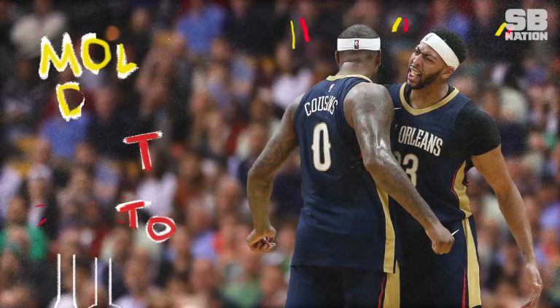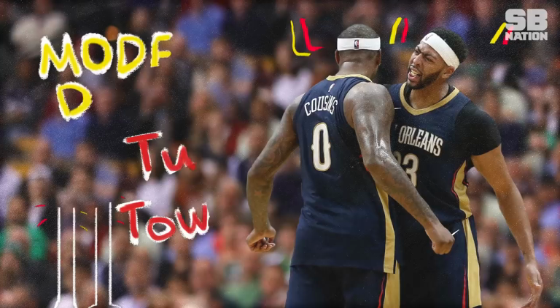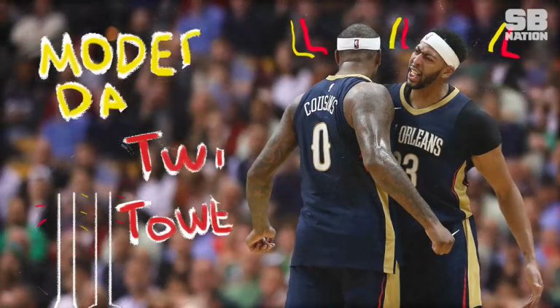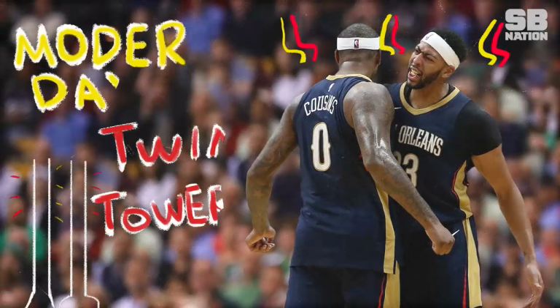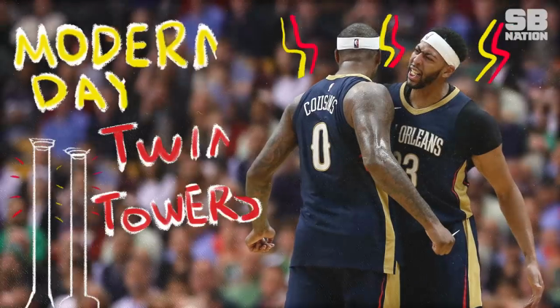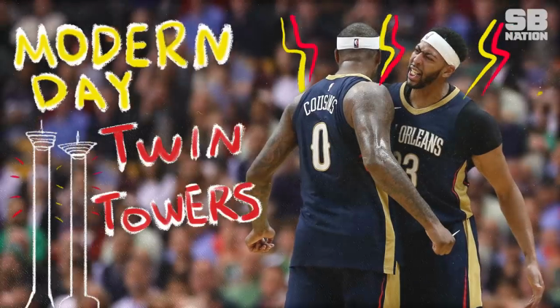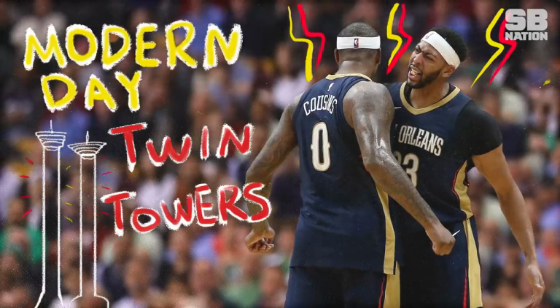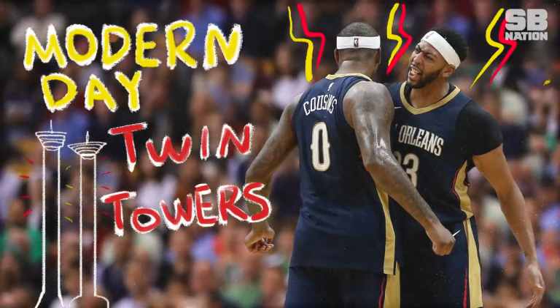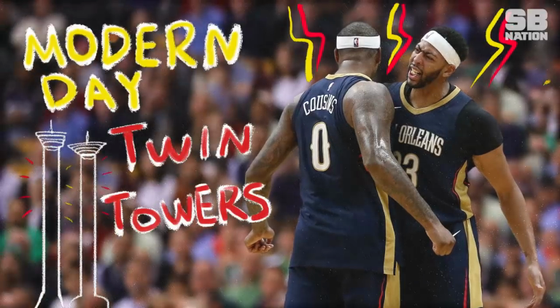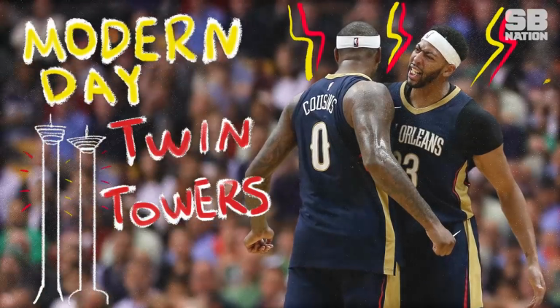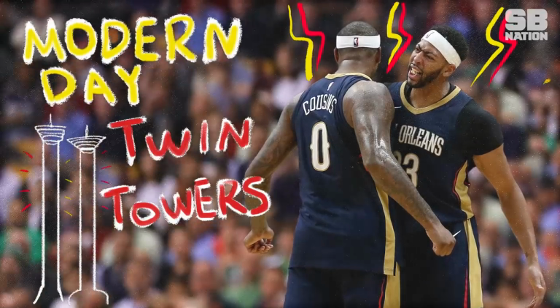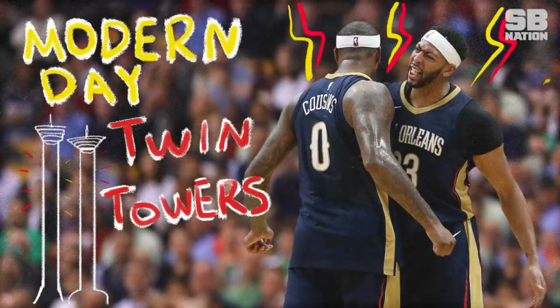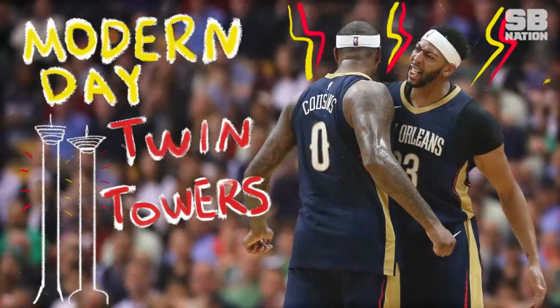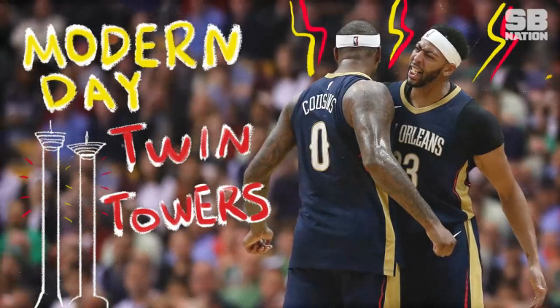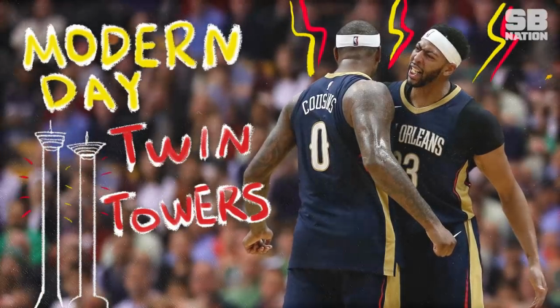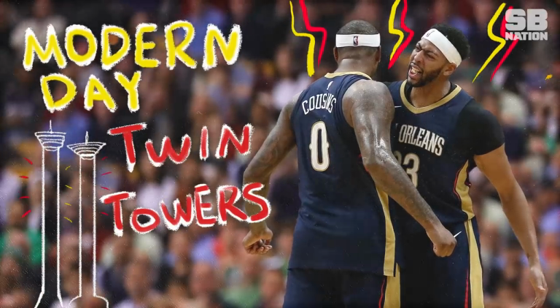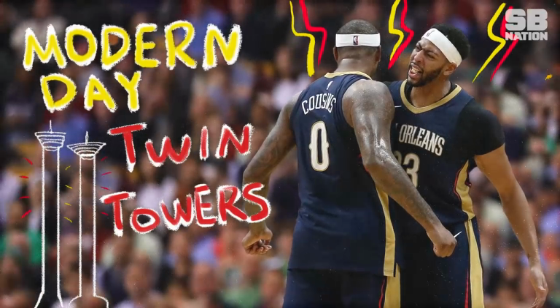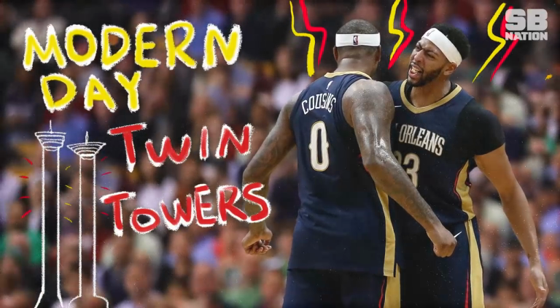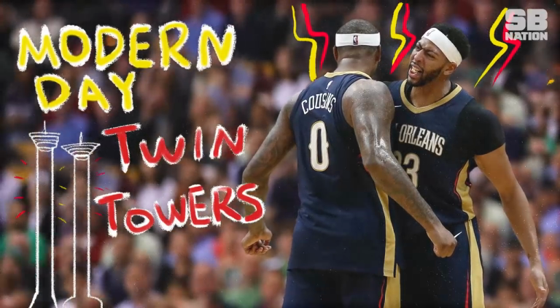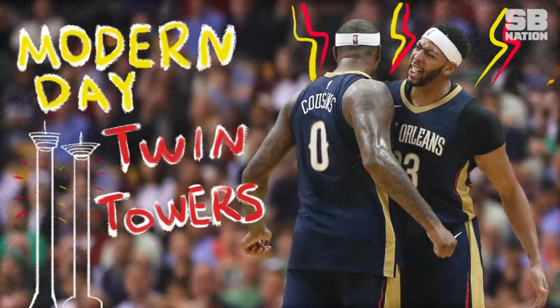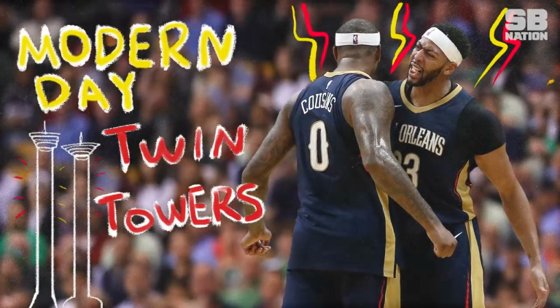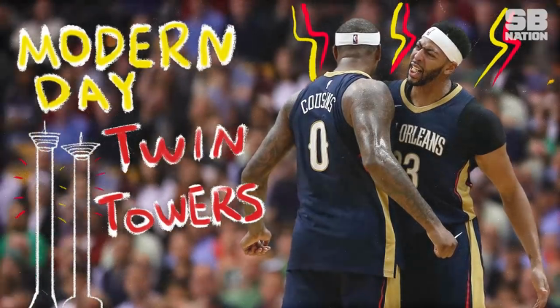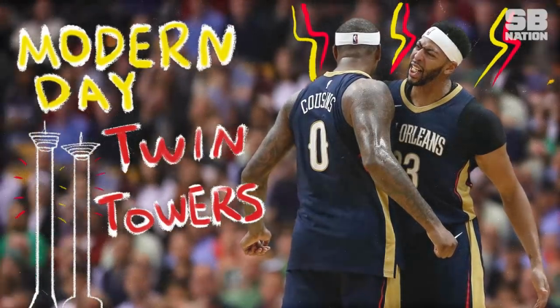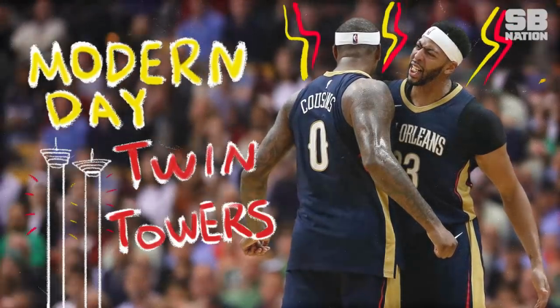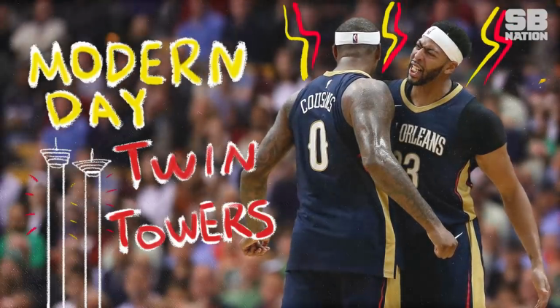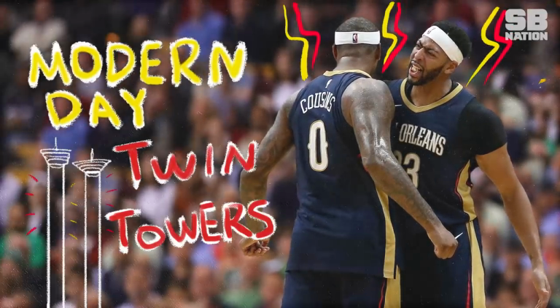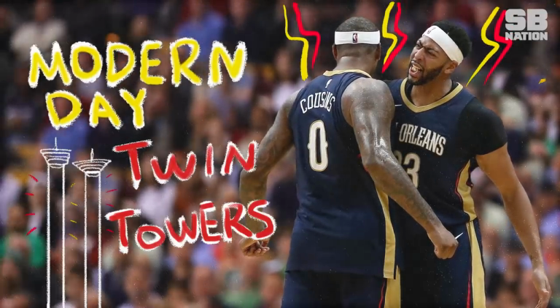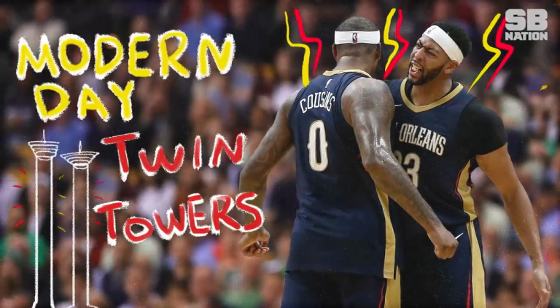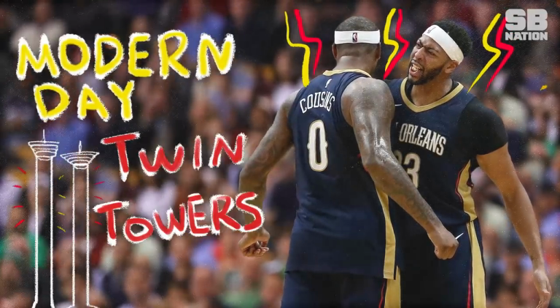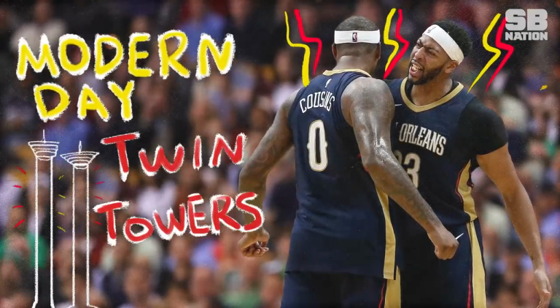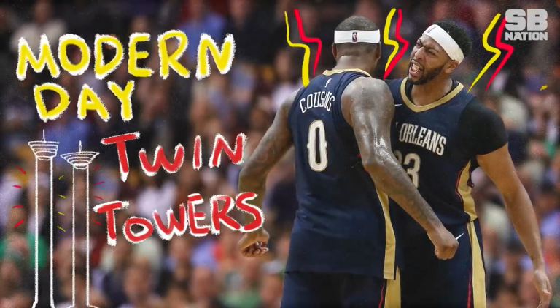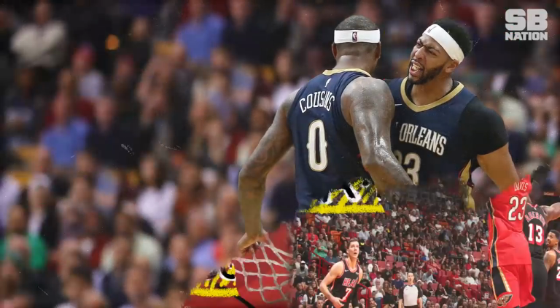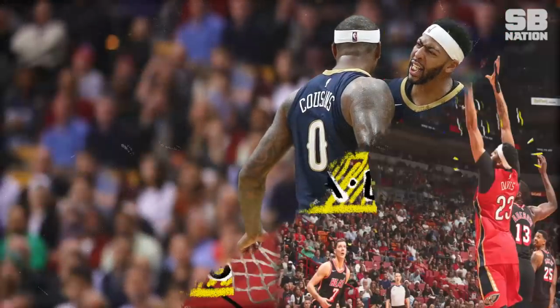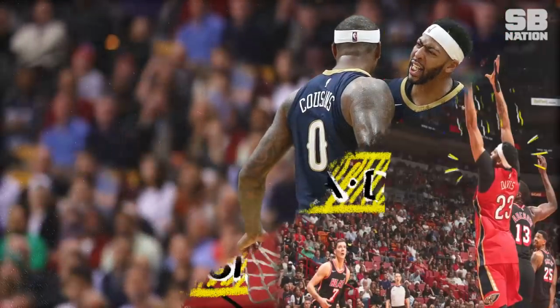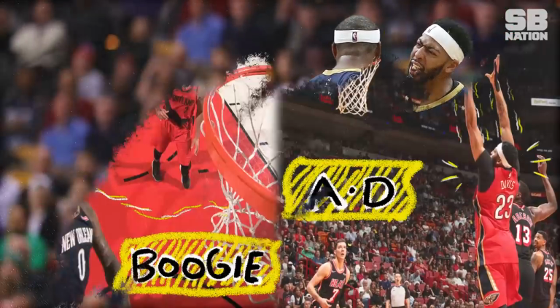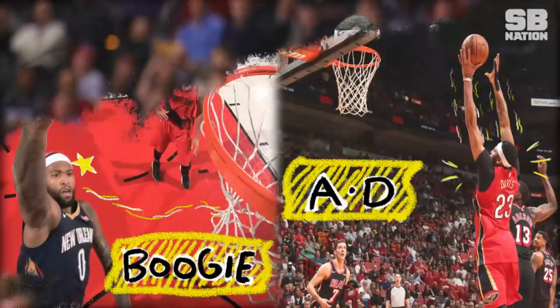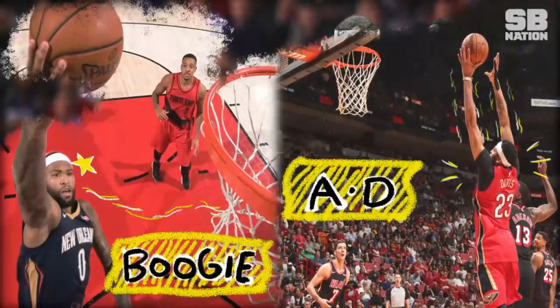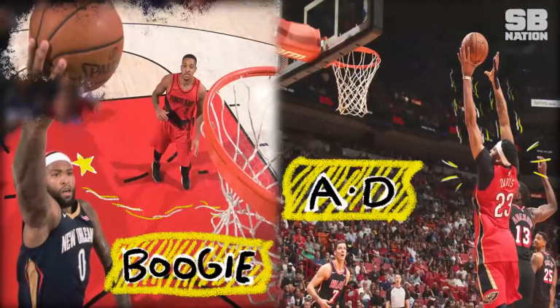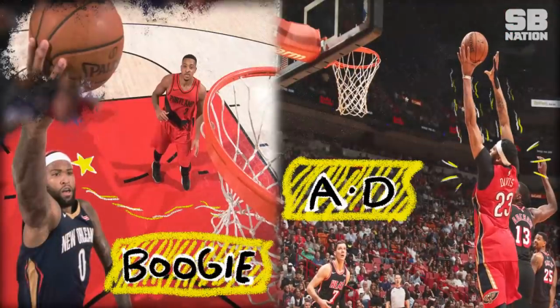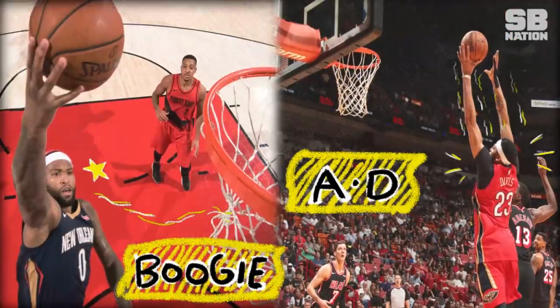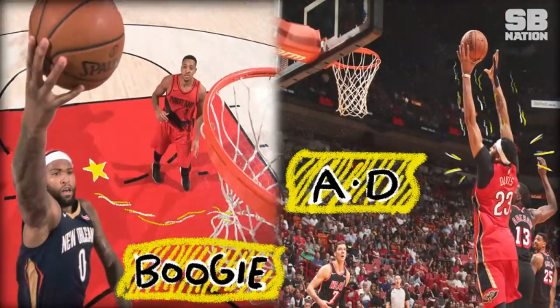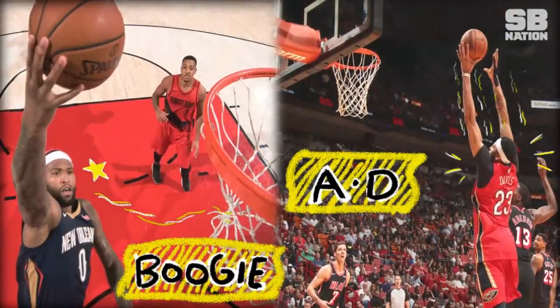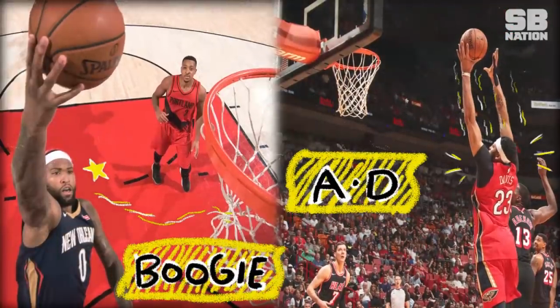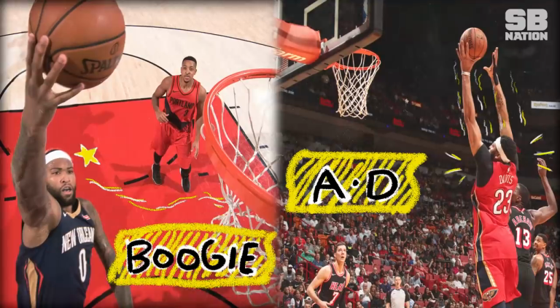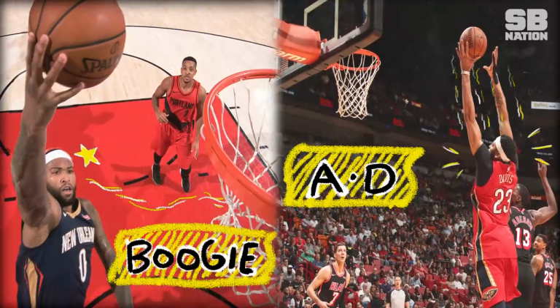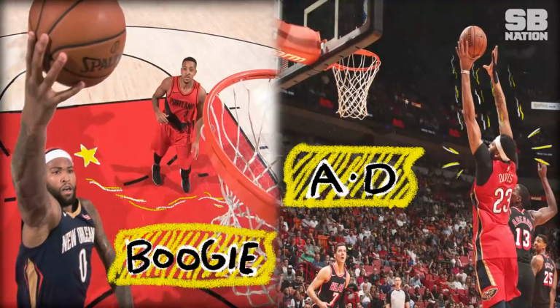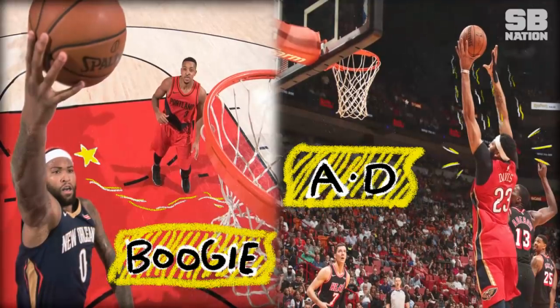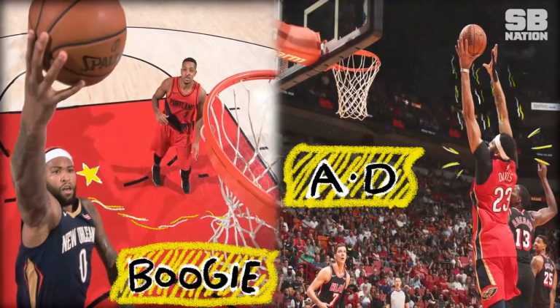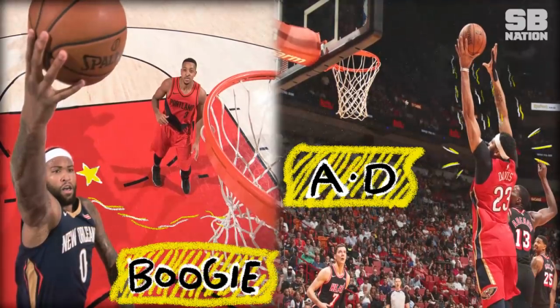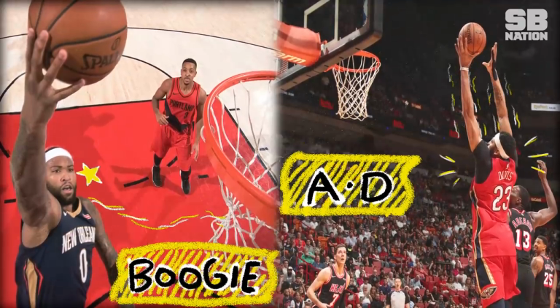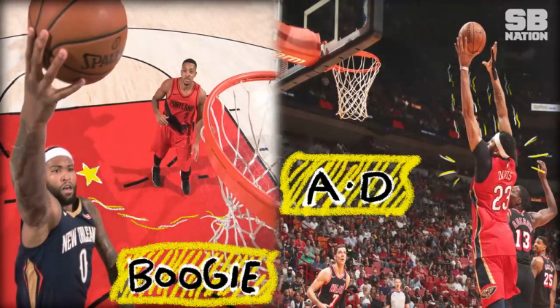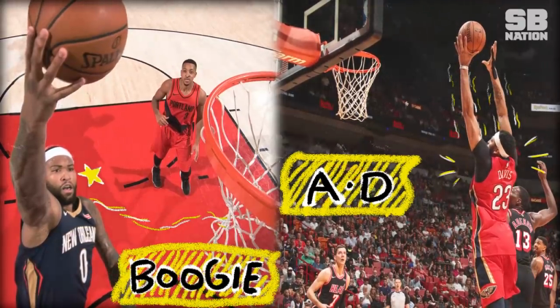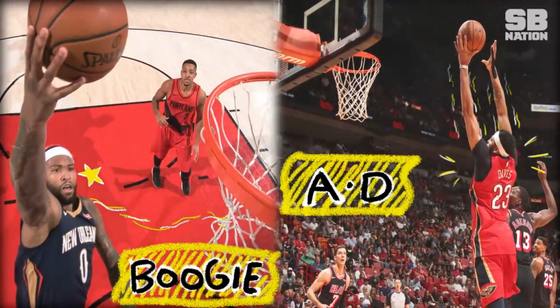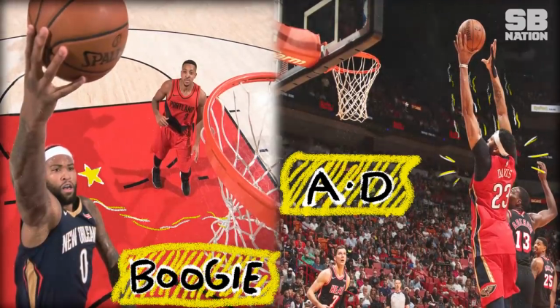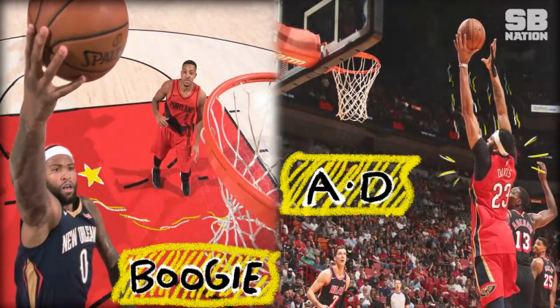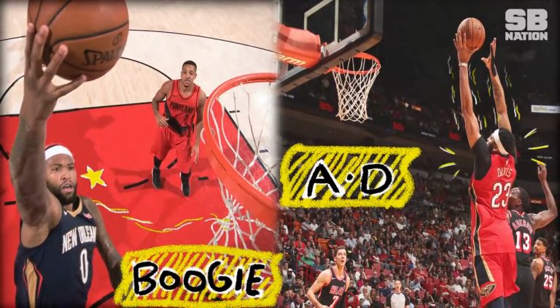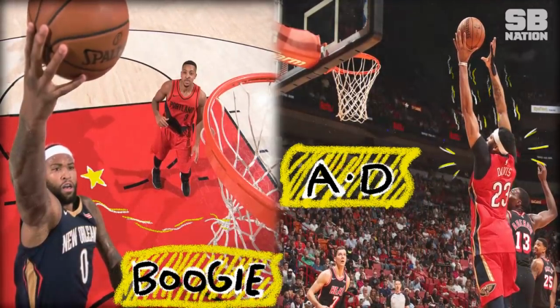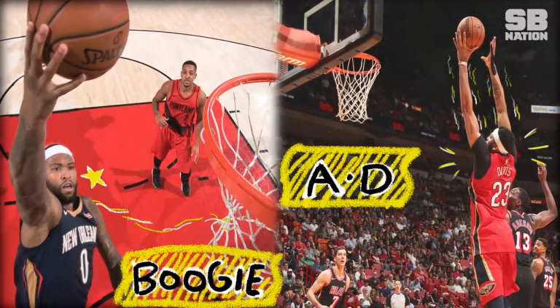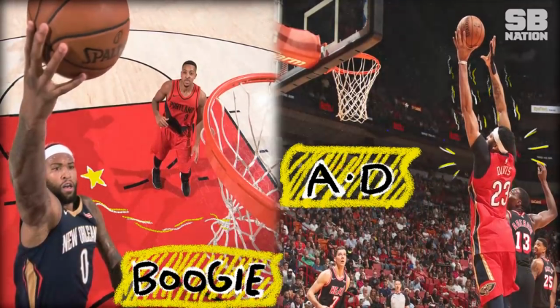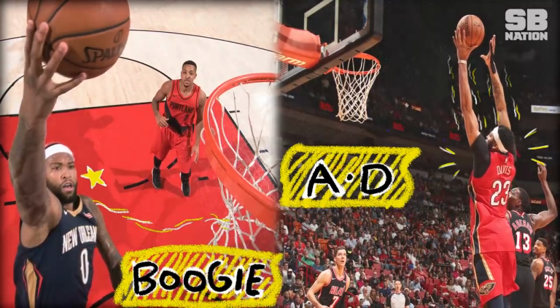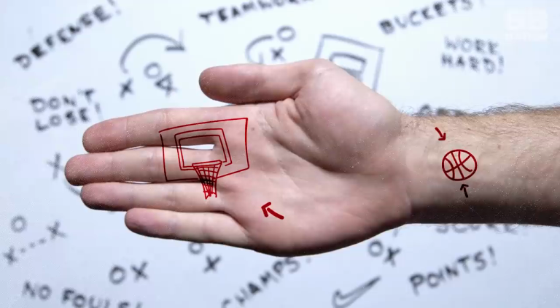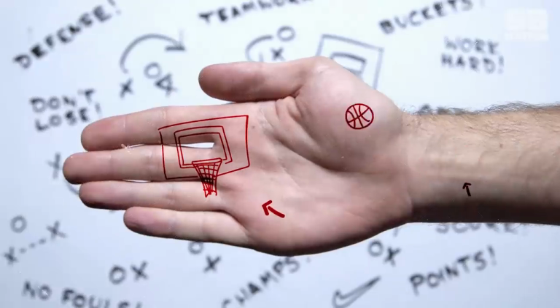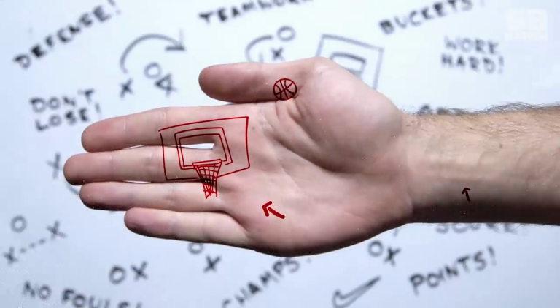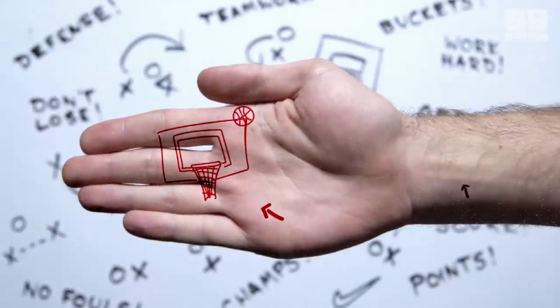DeMarcus Cousins and Anthony Davis are dominating together. Here's how they've become the modern NBA version of the Twin Towers.